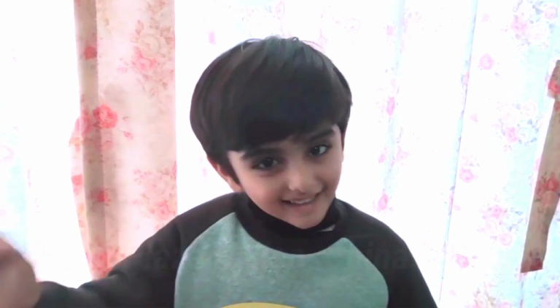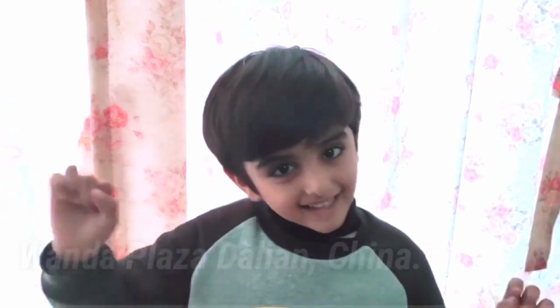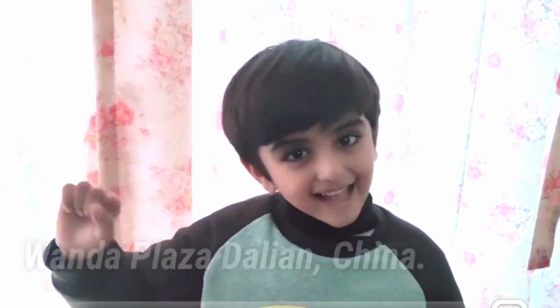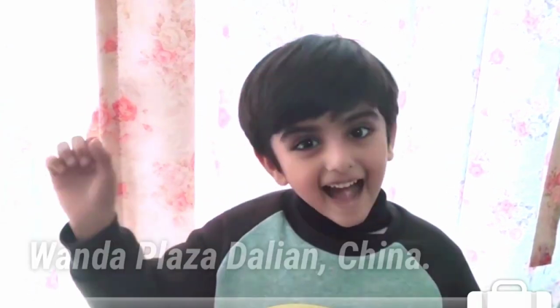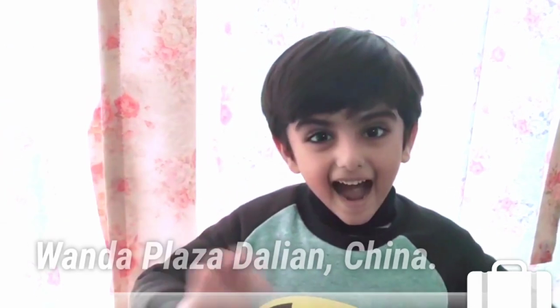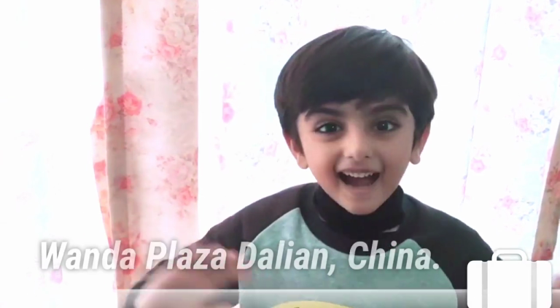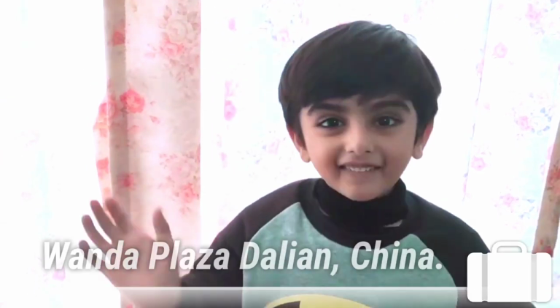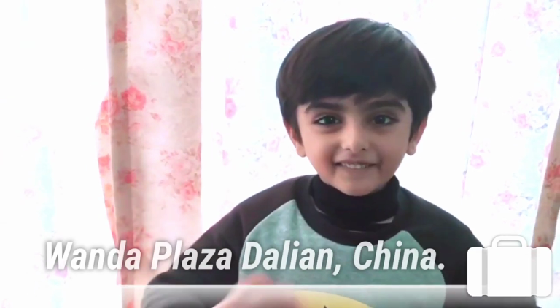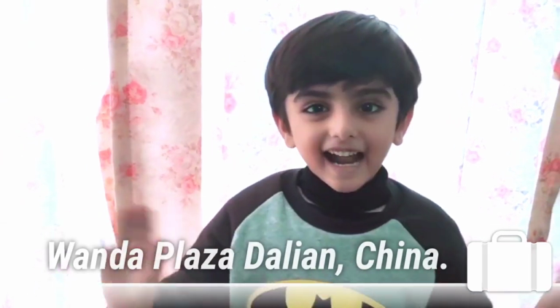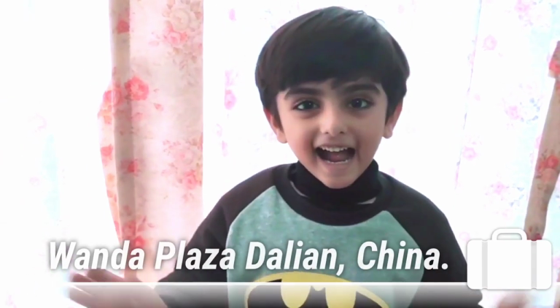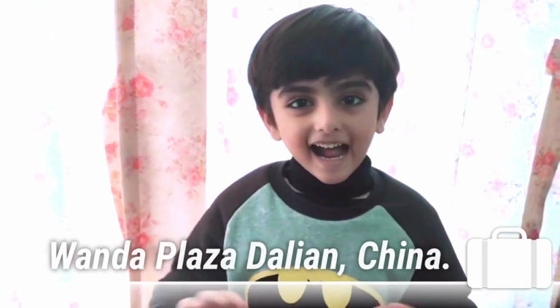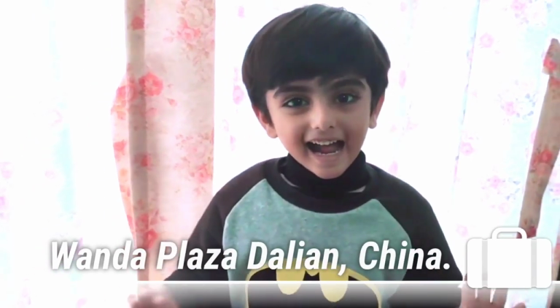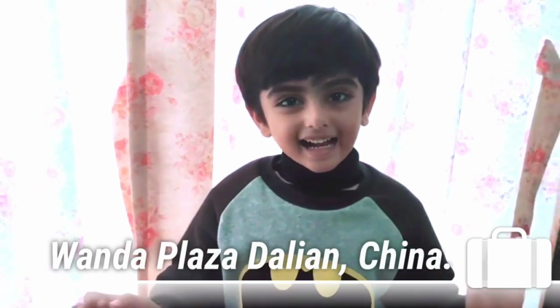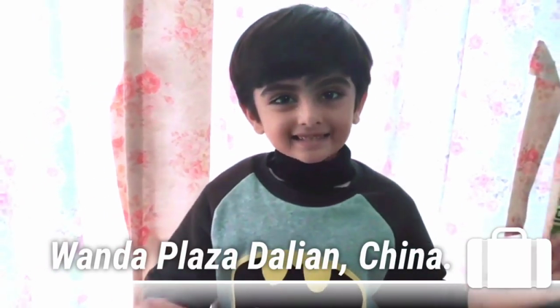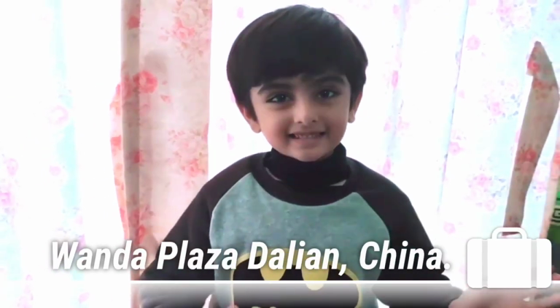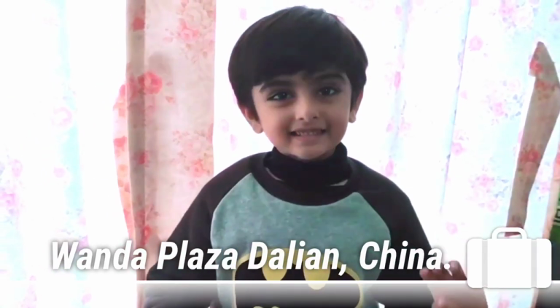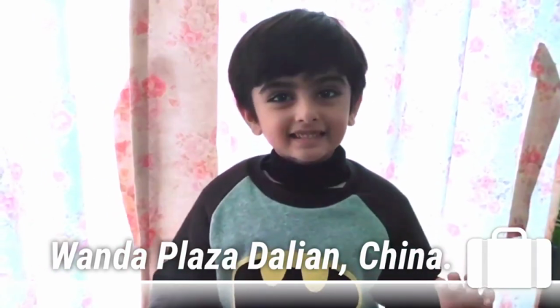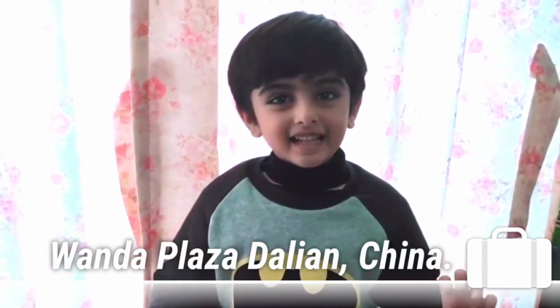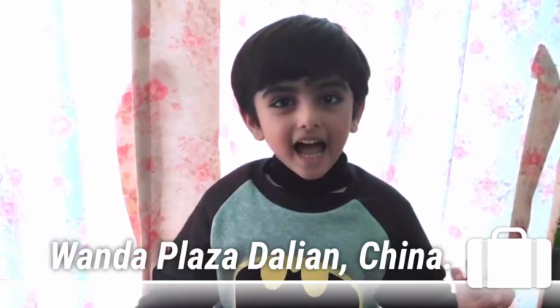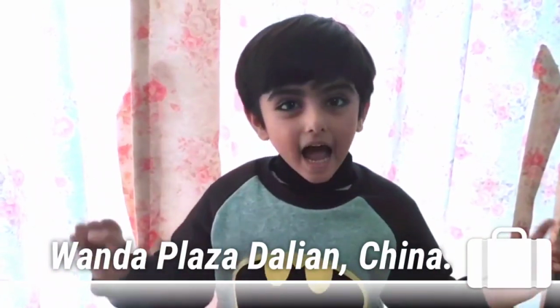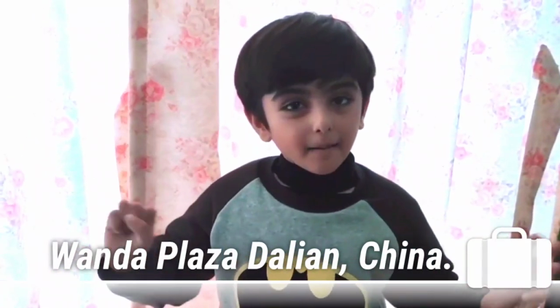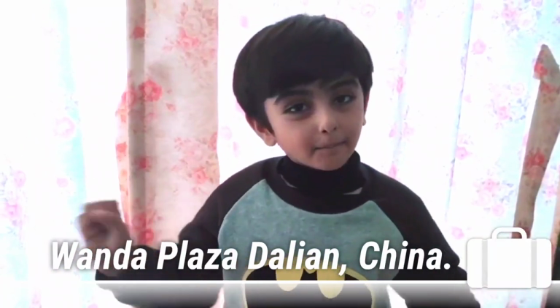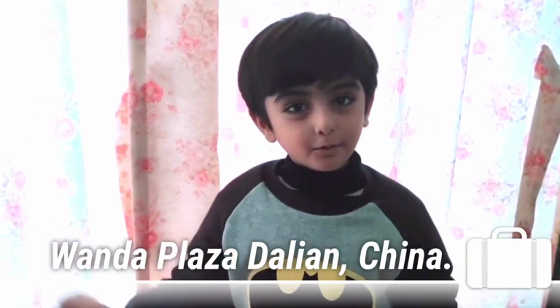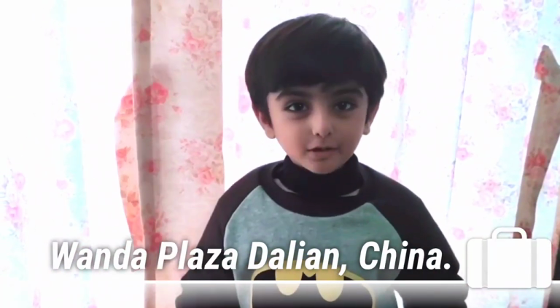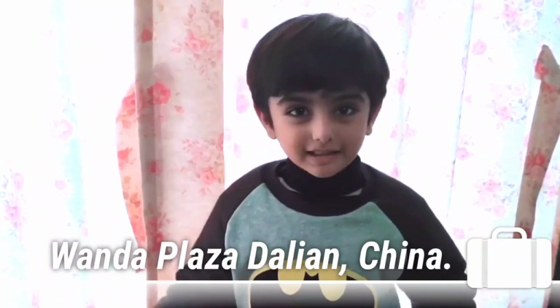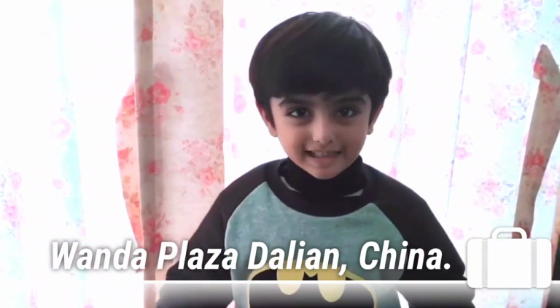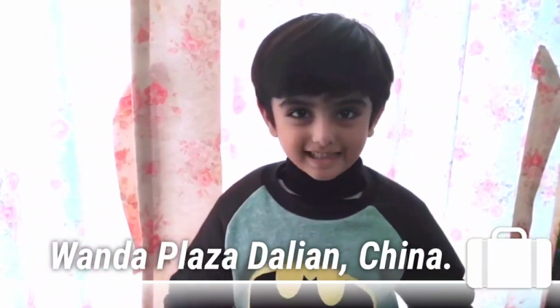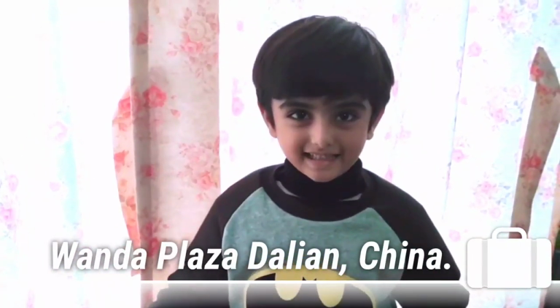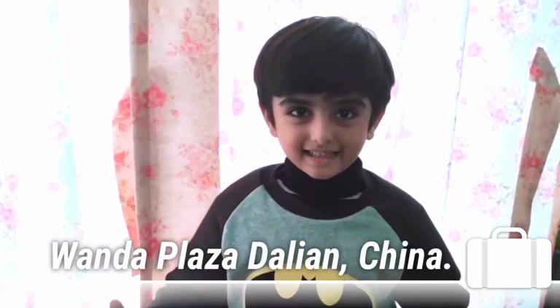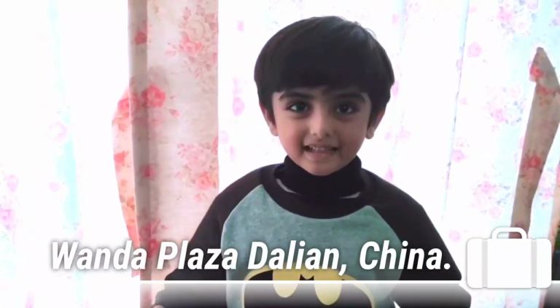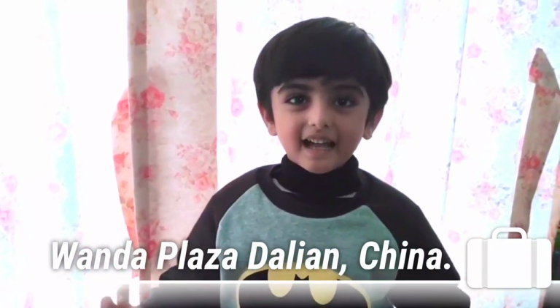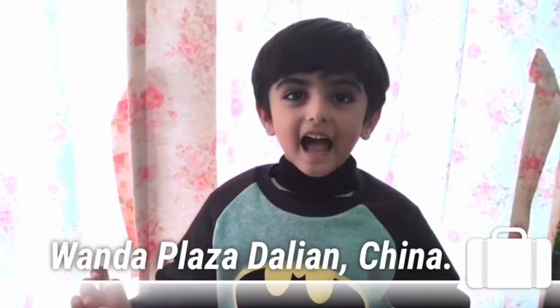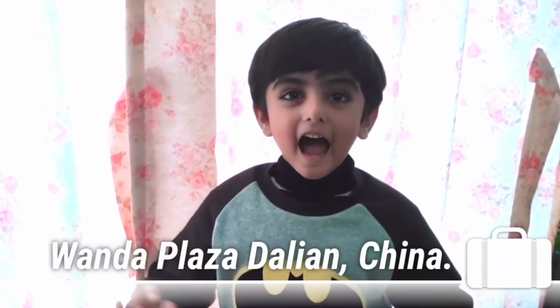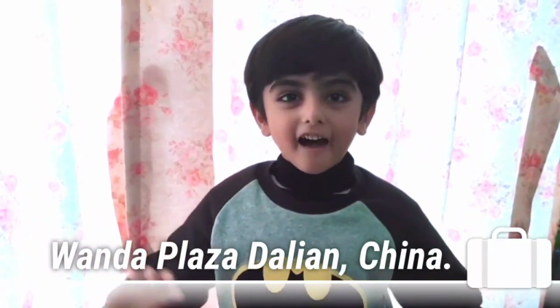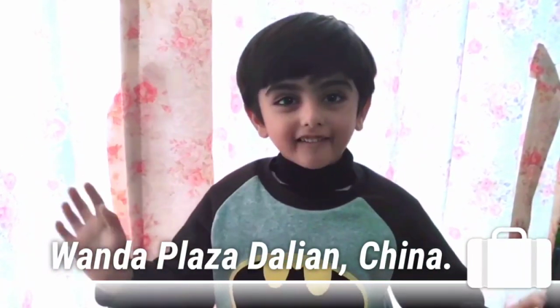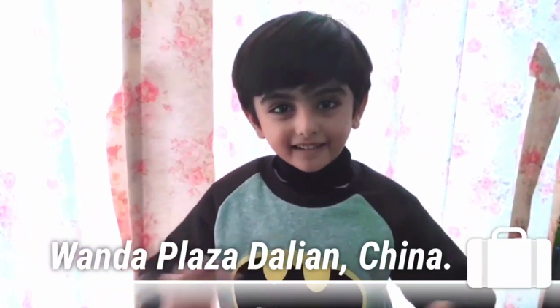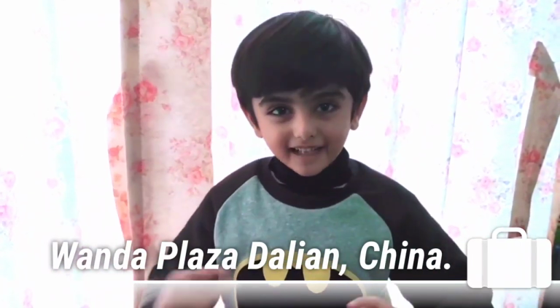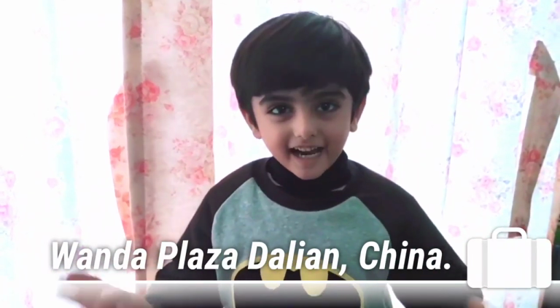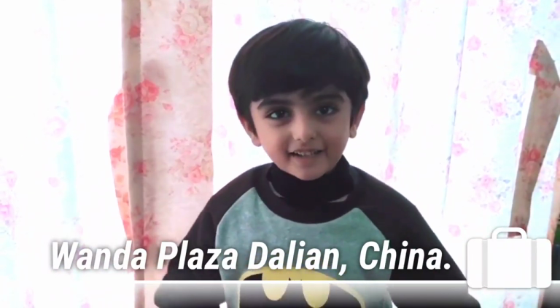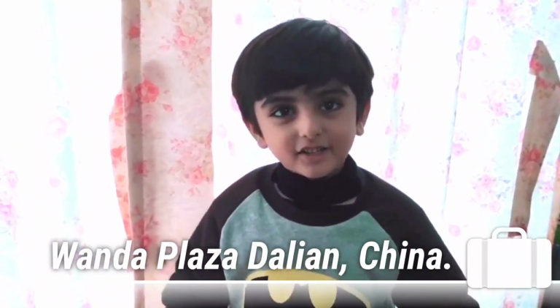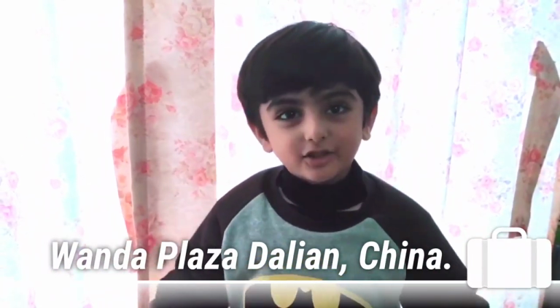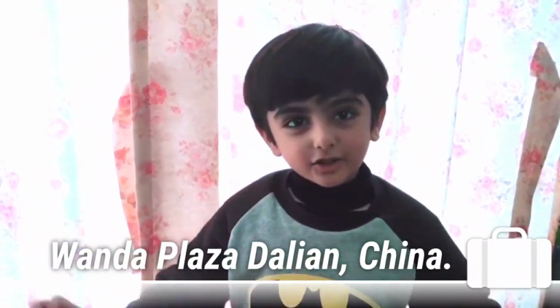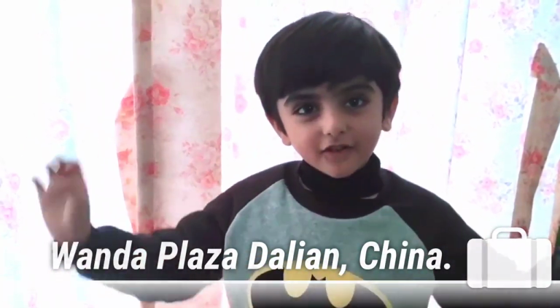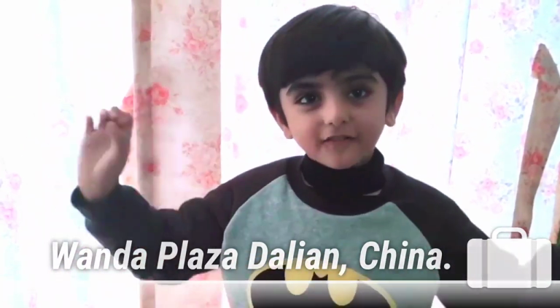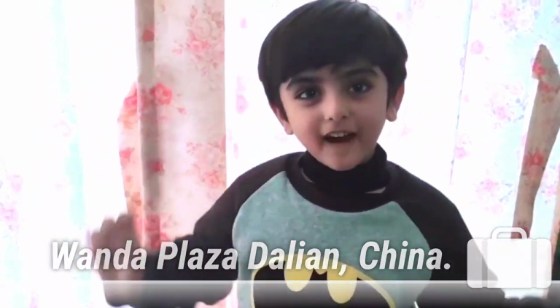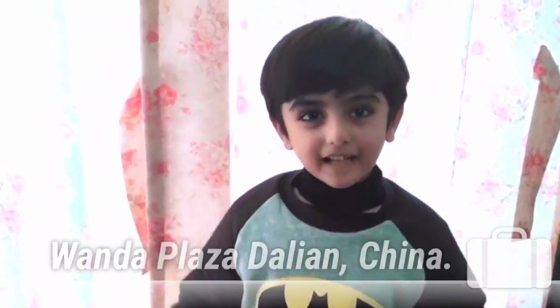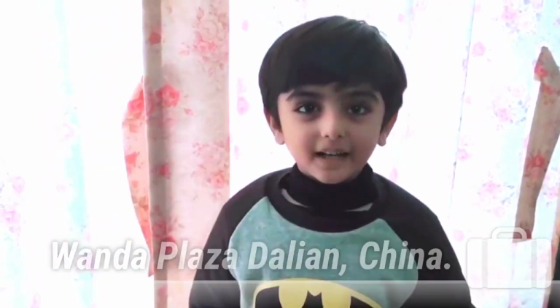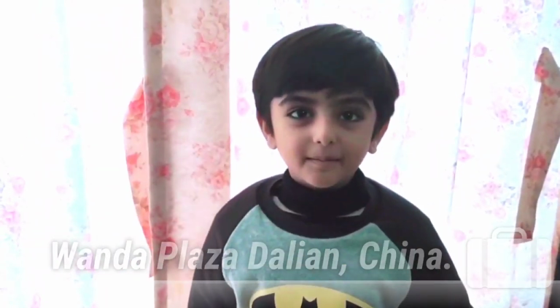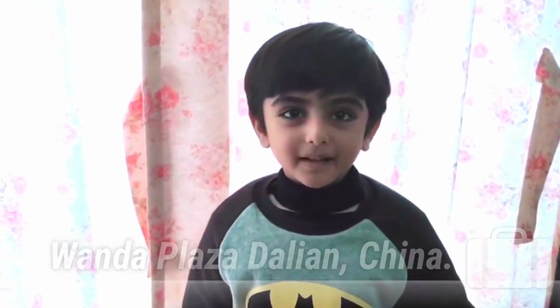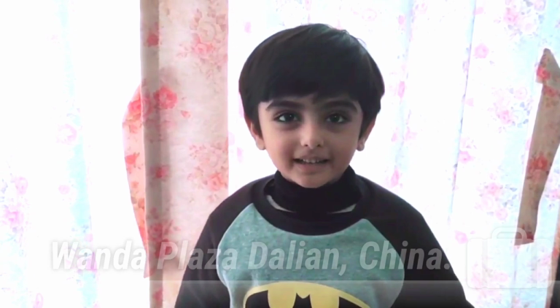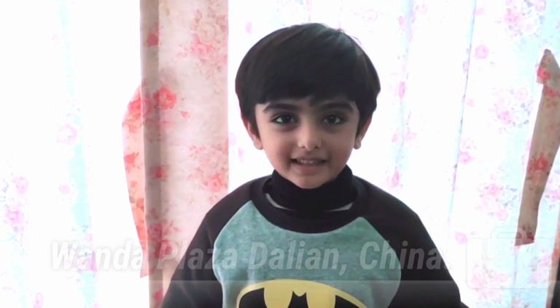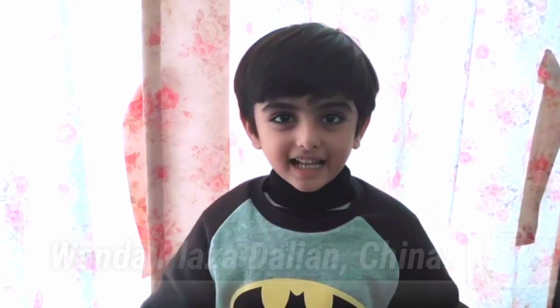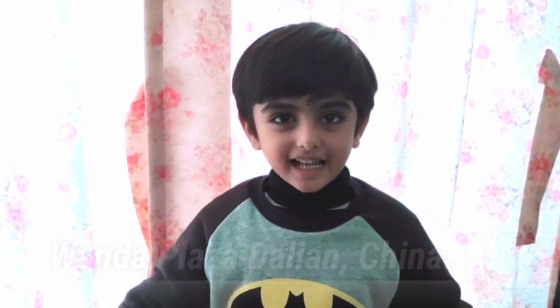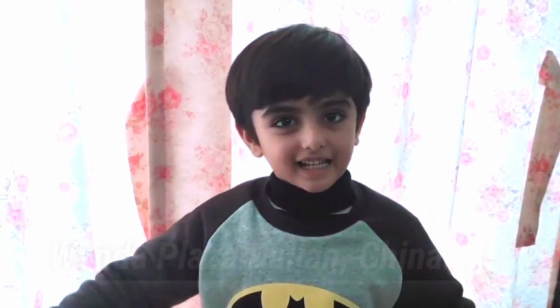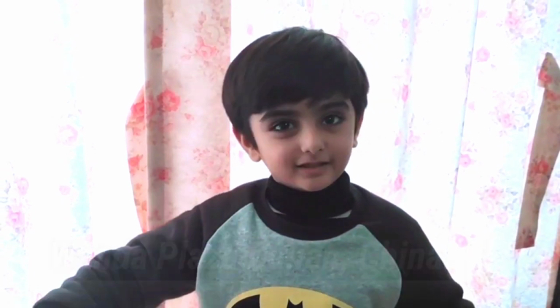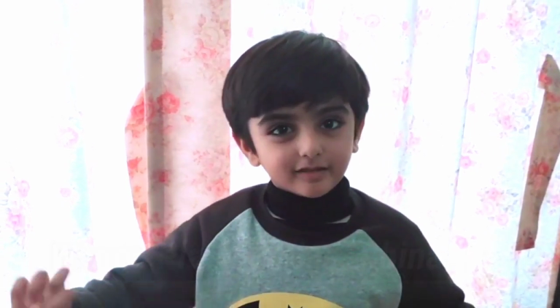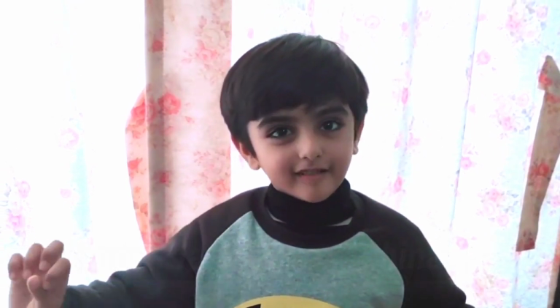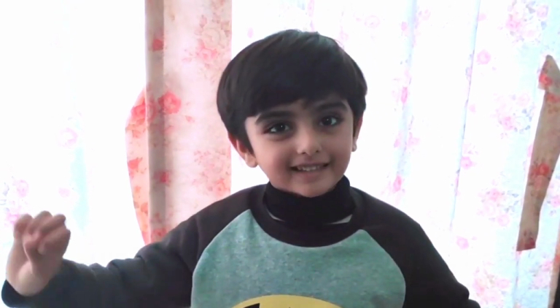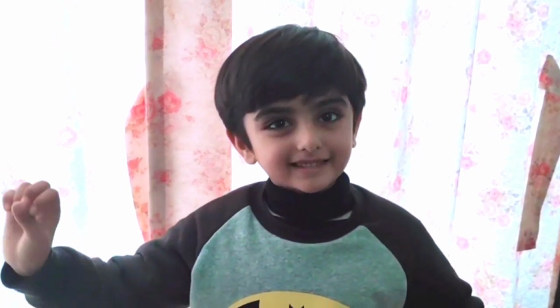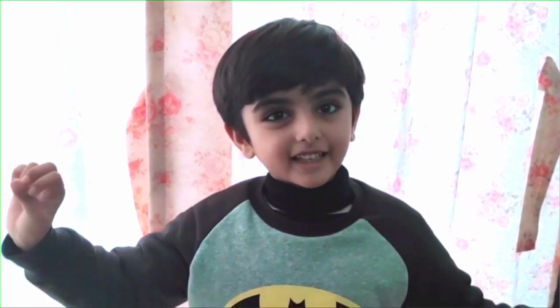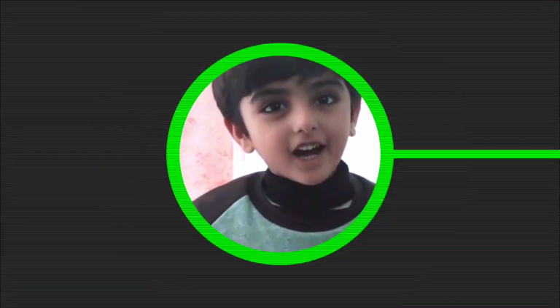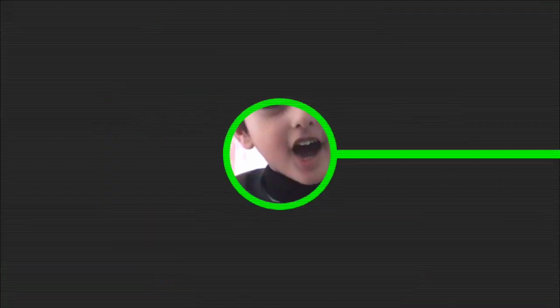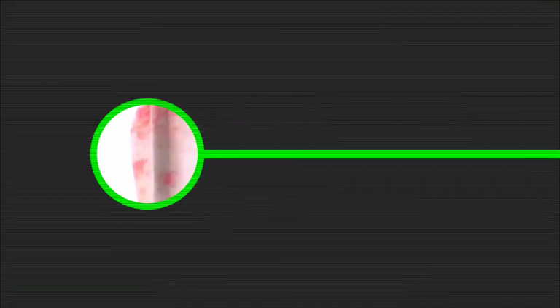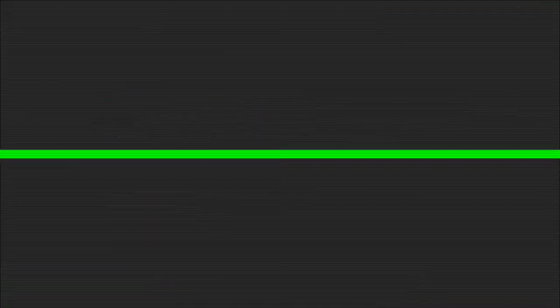Hi friends, I'm Cookie. I will take you to Wanda Plaza. Let's see how you go.